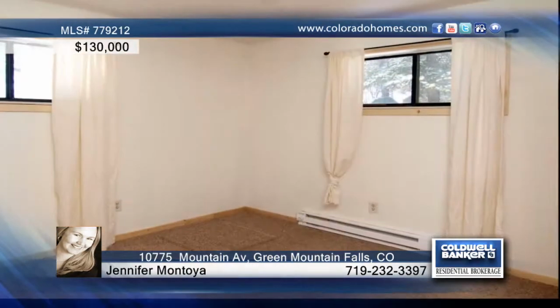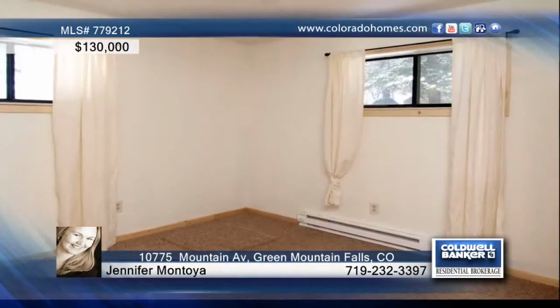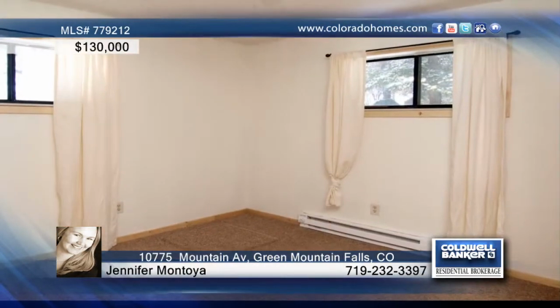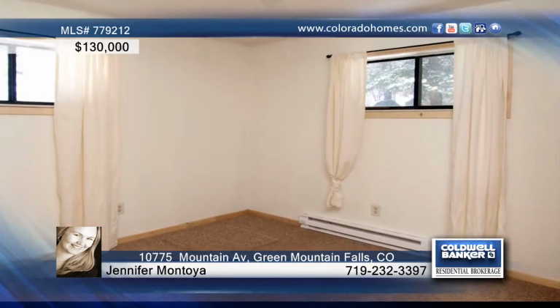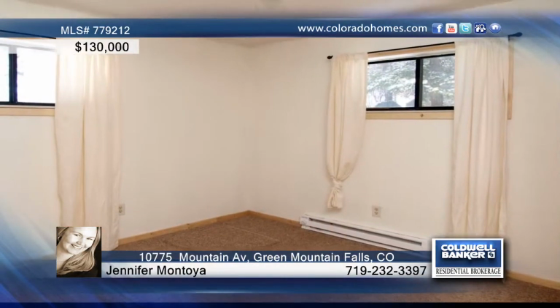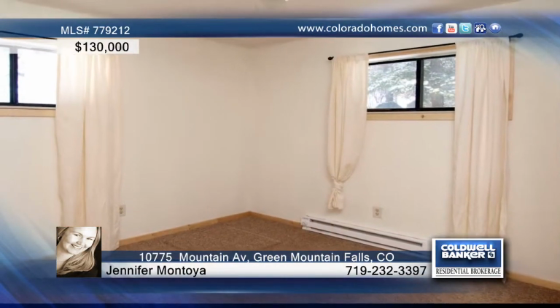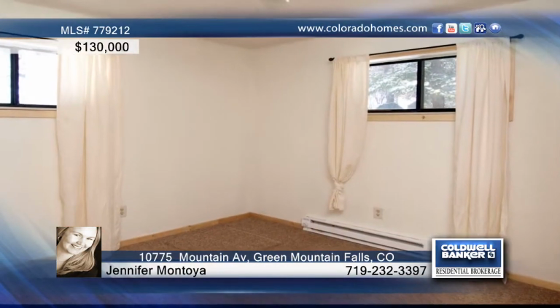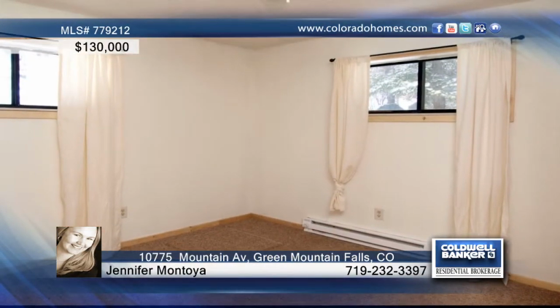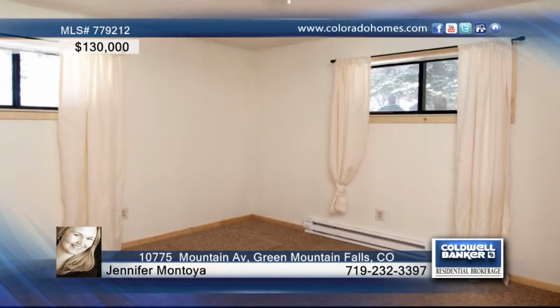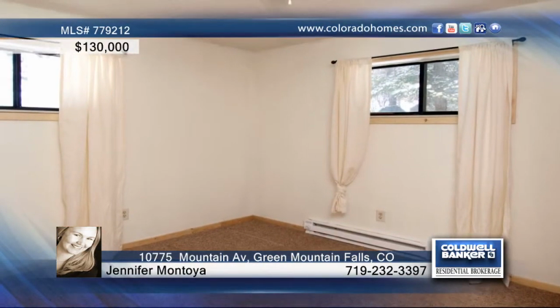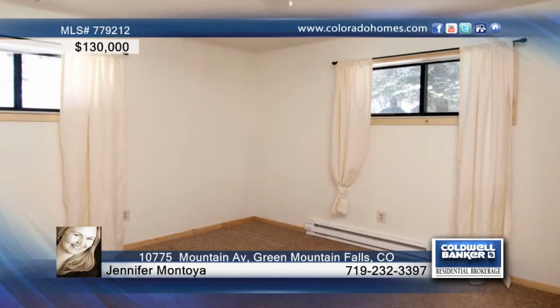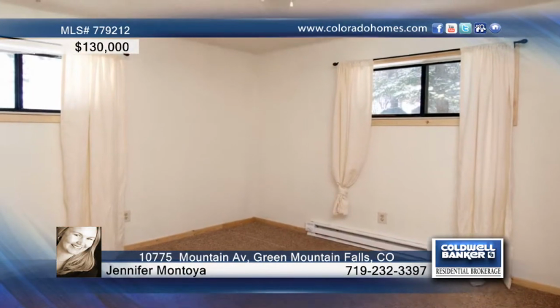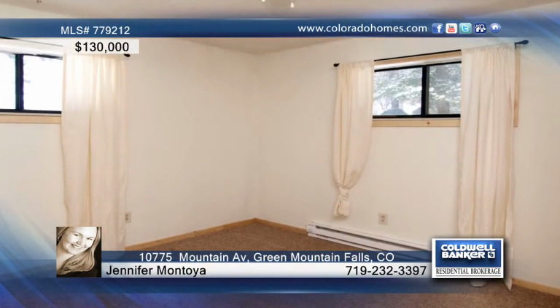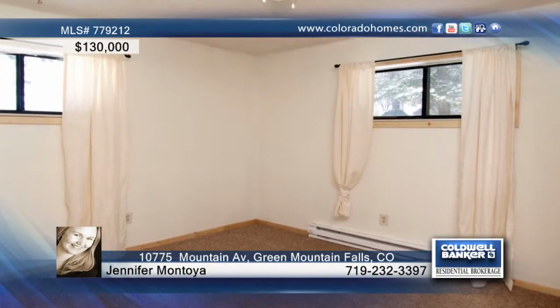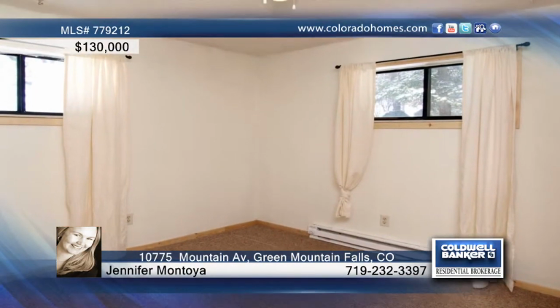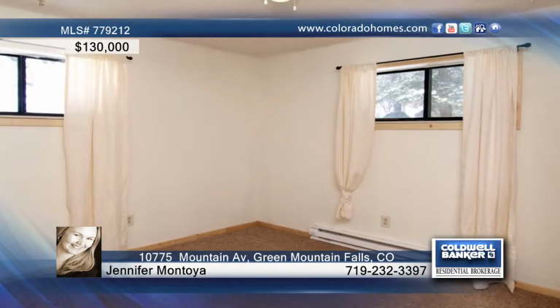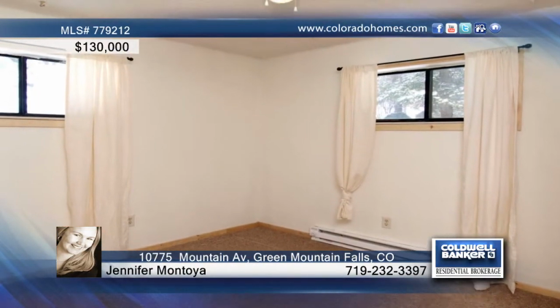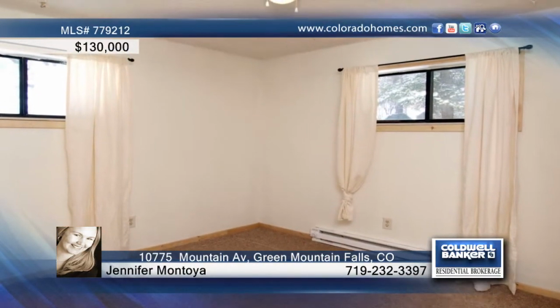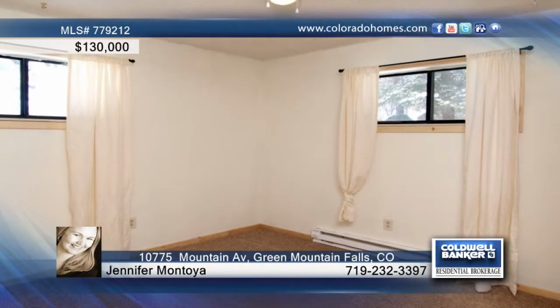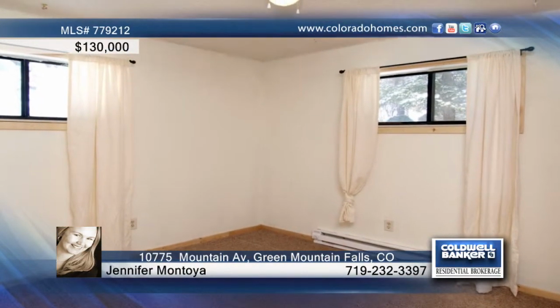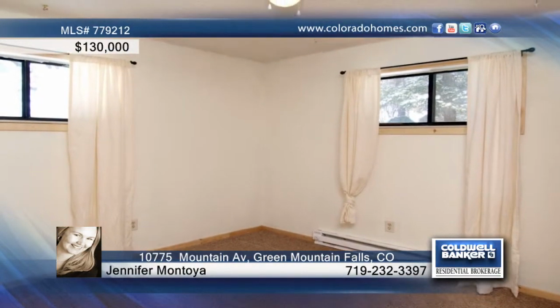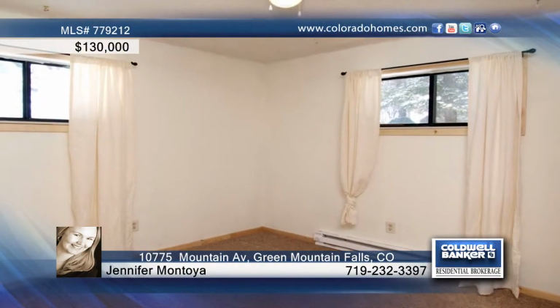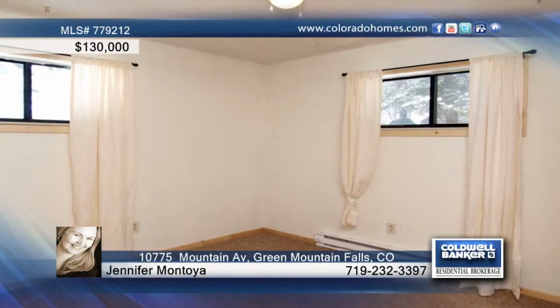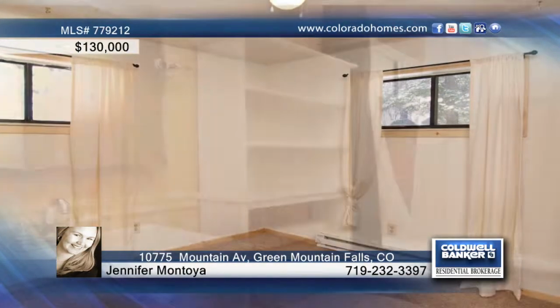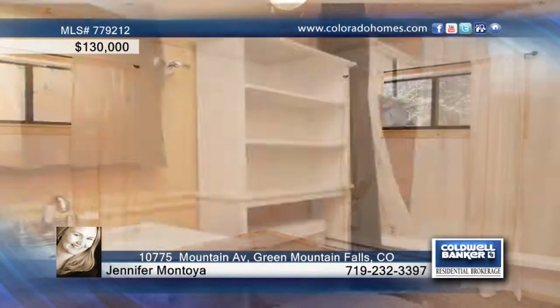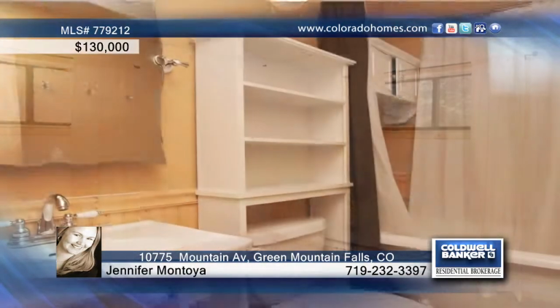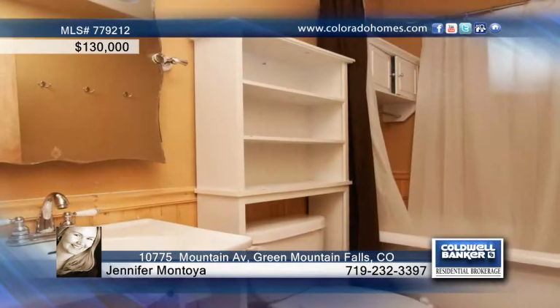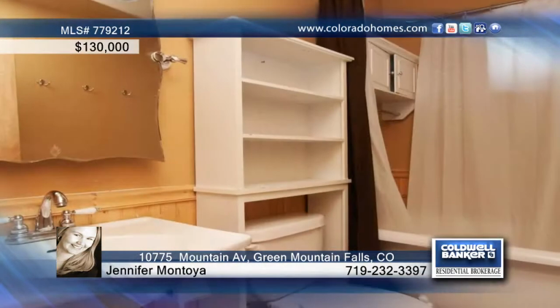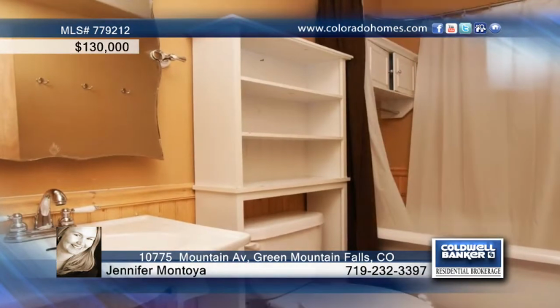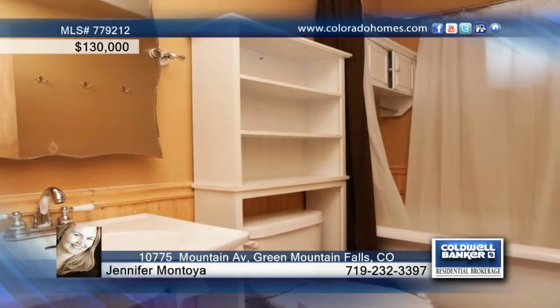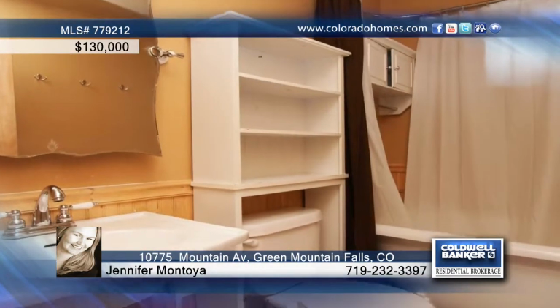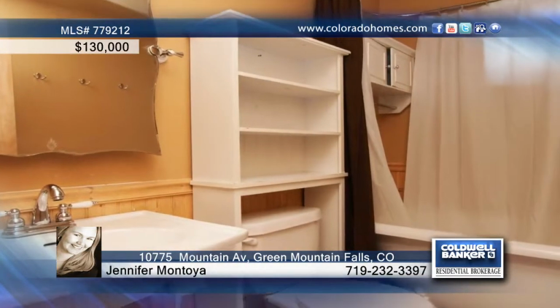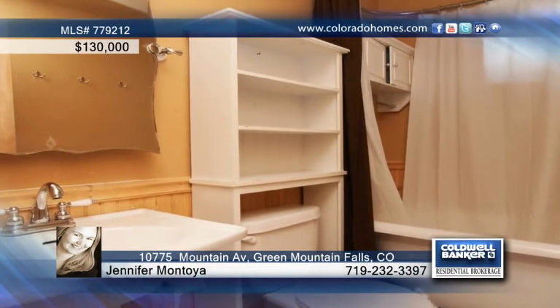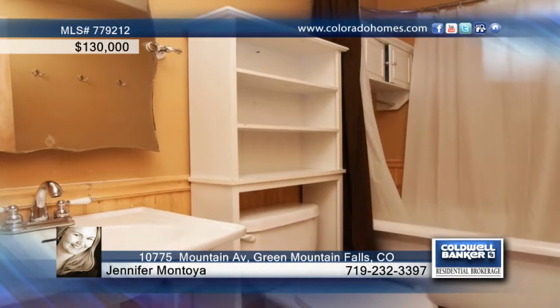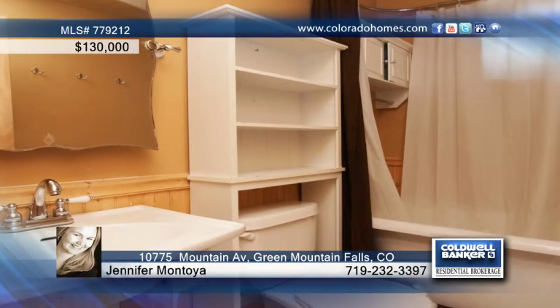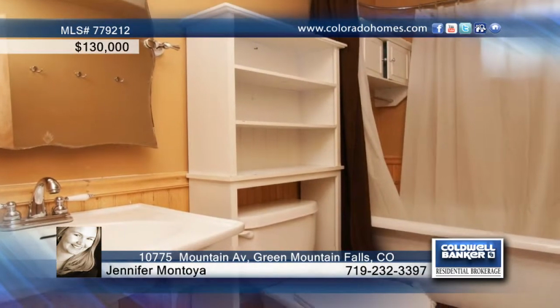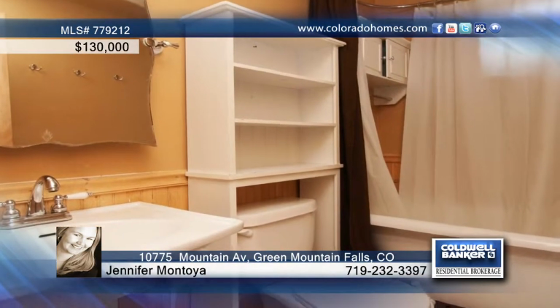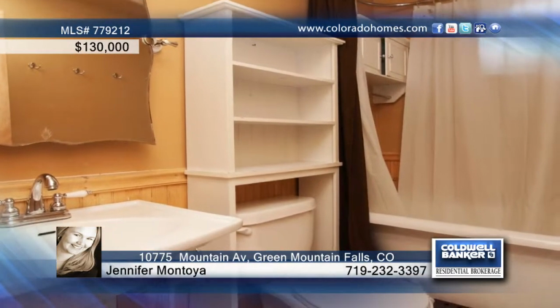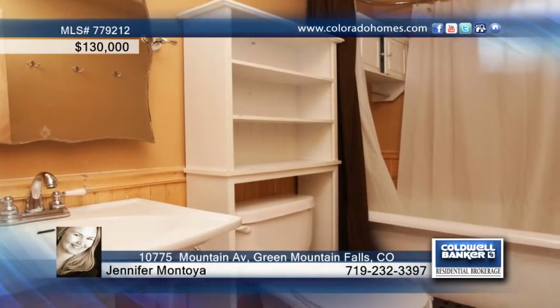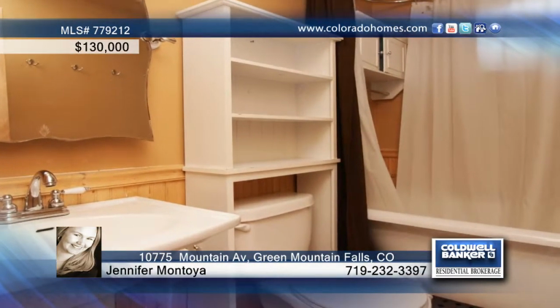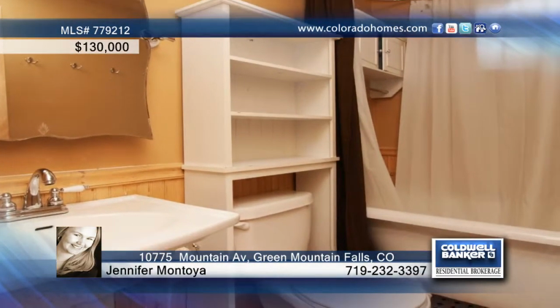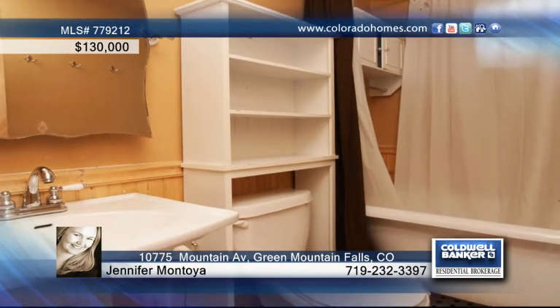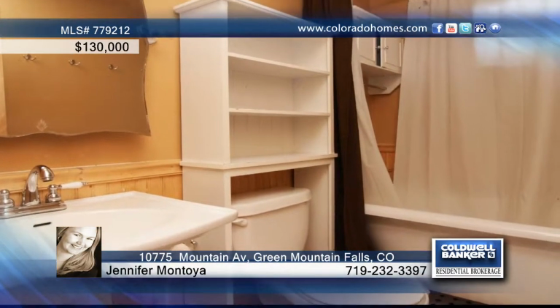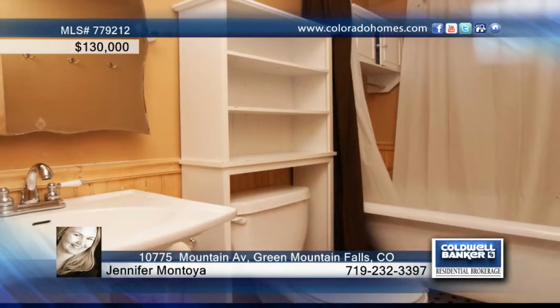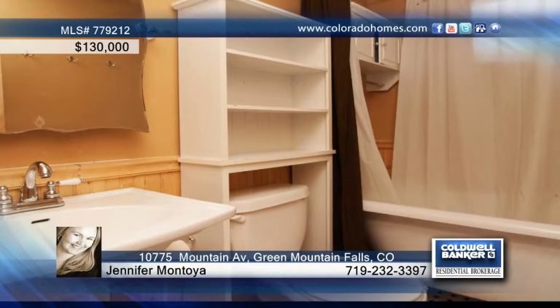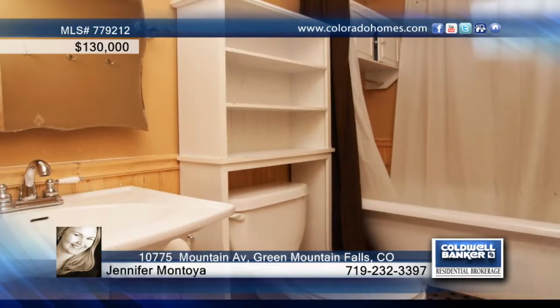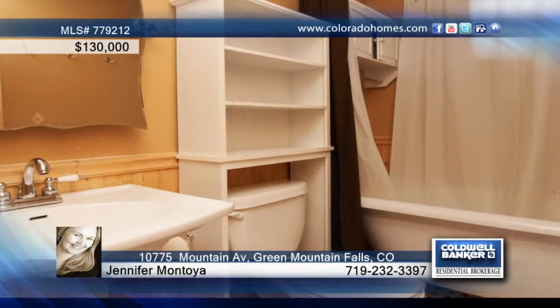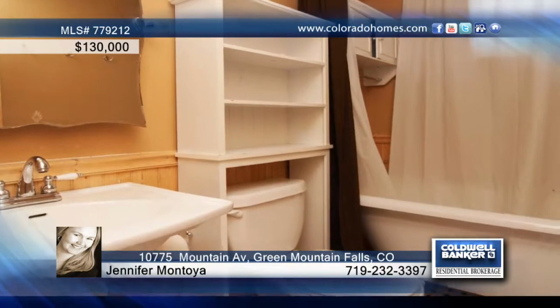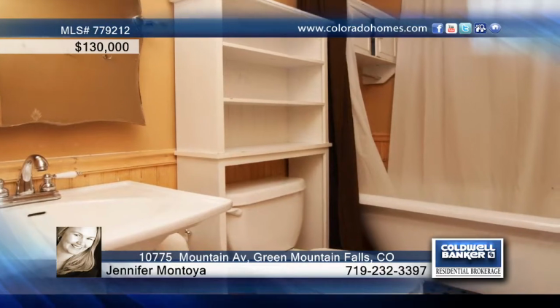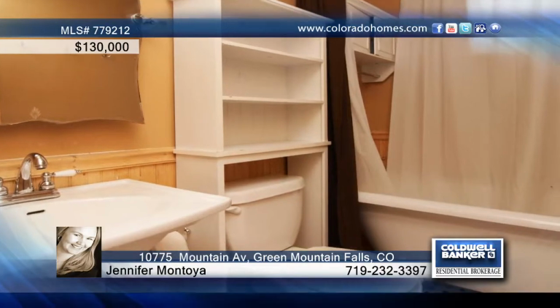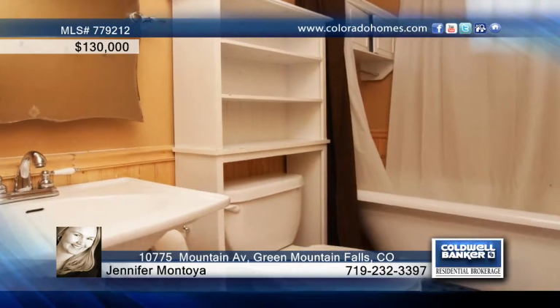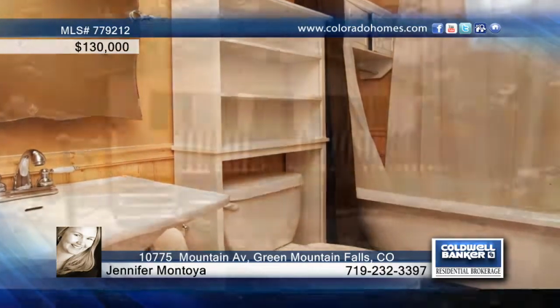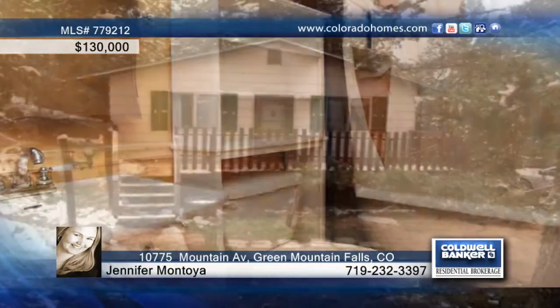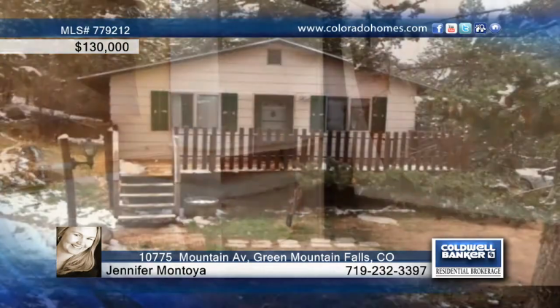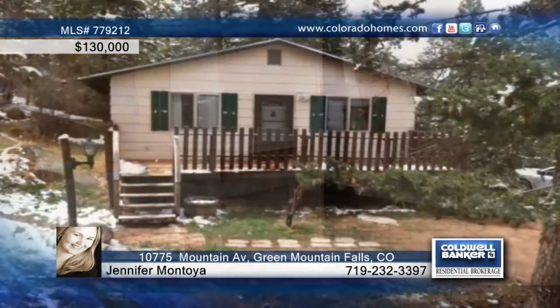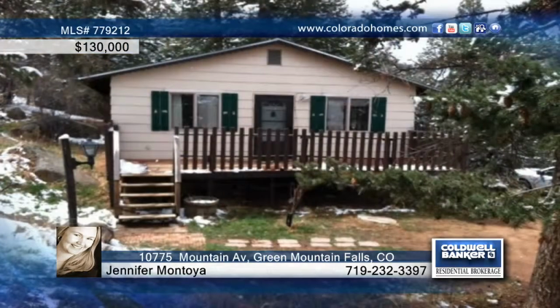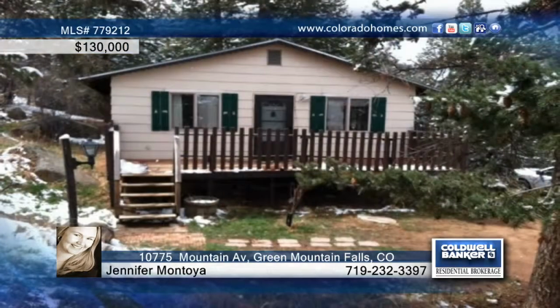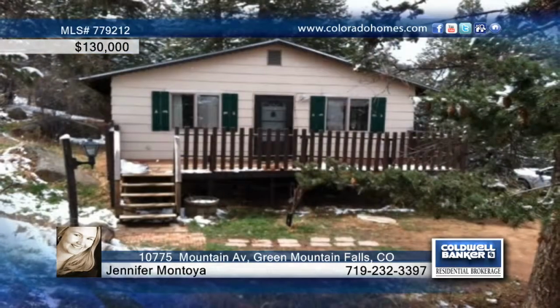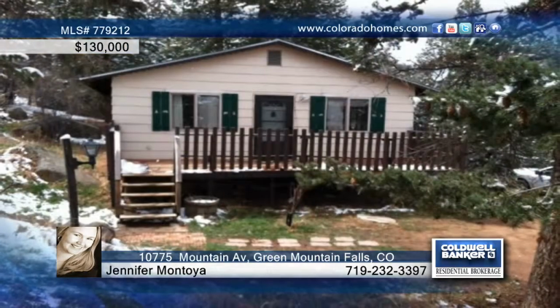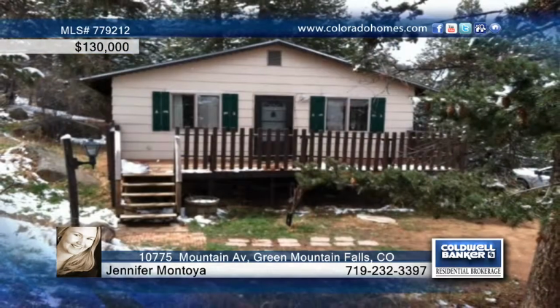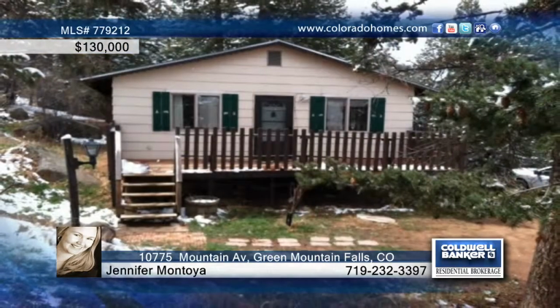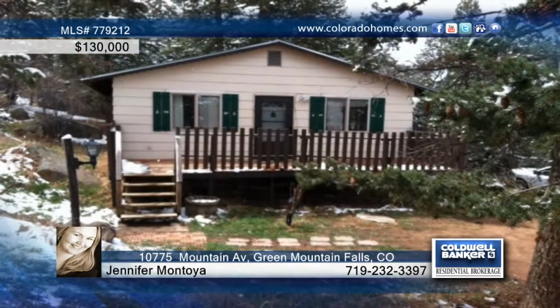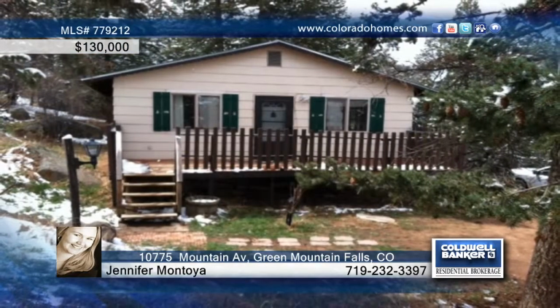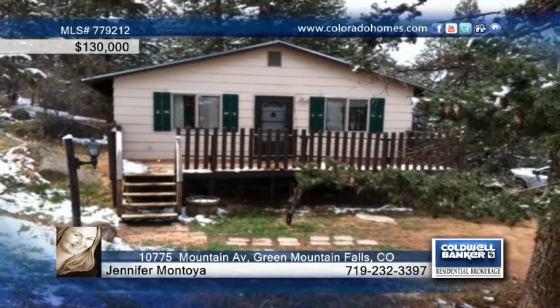Outside, the porch beckons you to relax and take in the lovely mountain atmosphere. Call Jennifer Montoya and make this home yours.